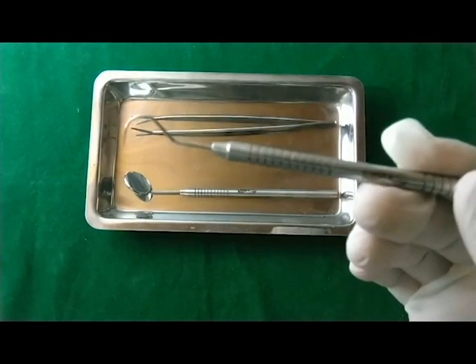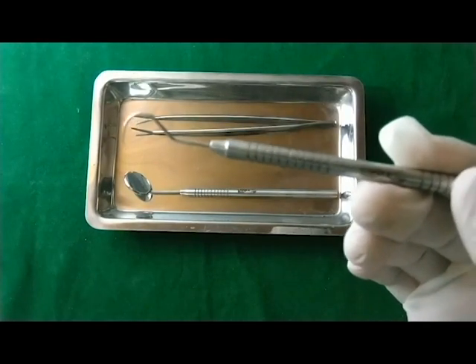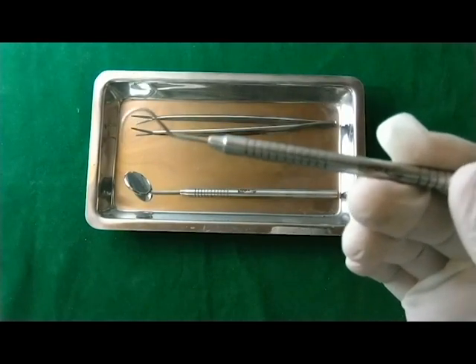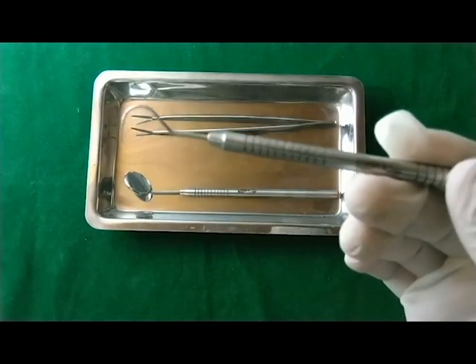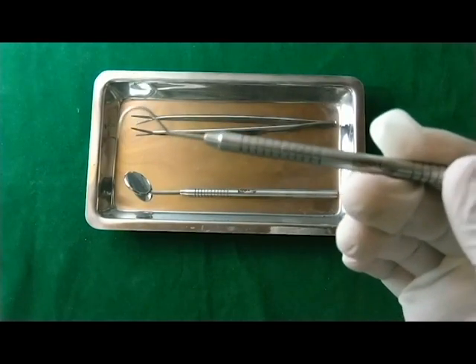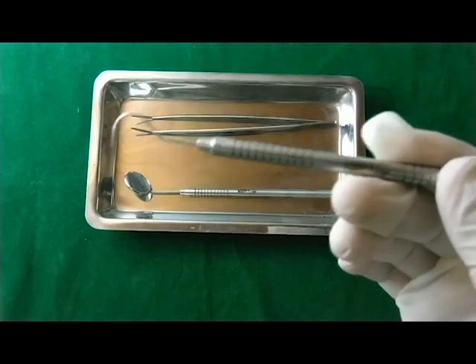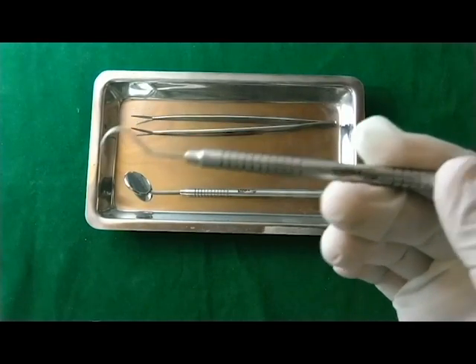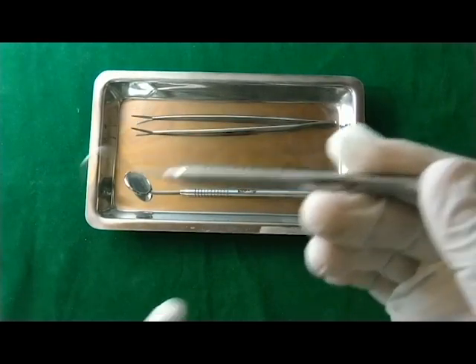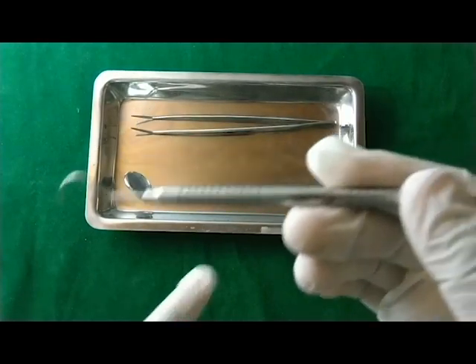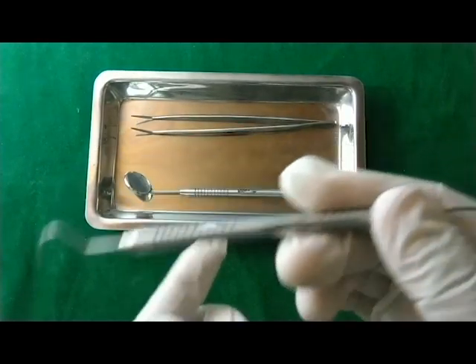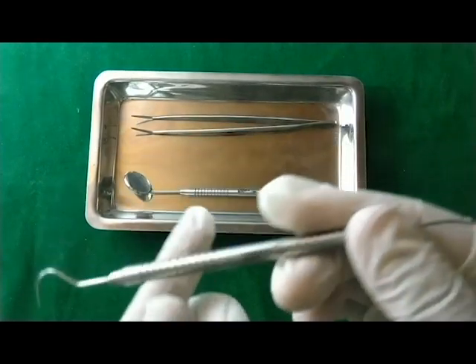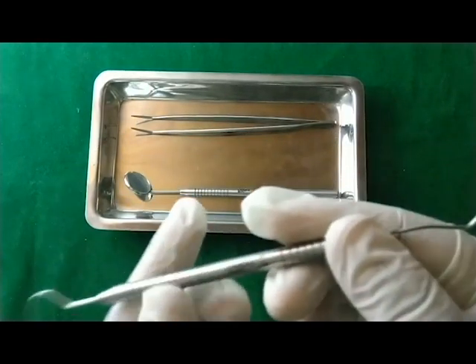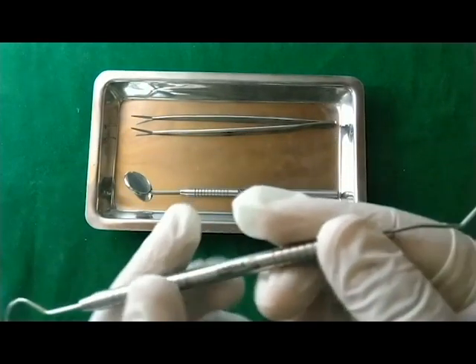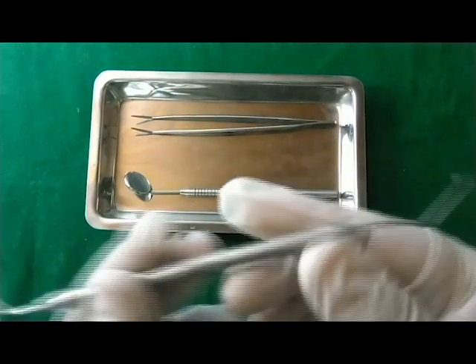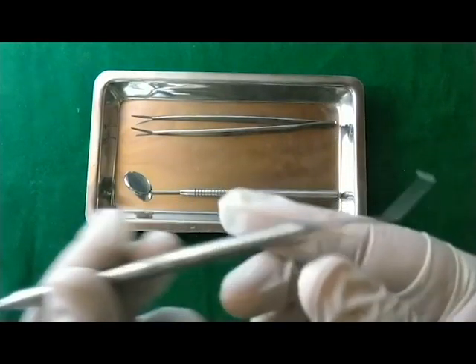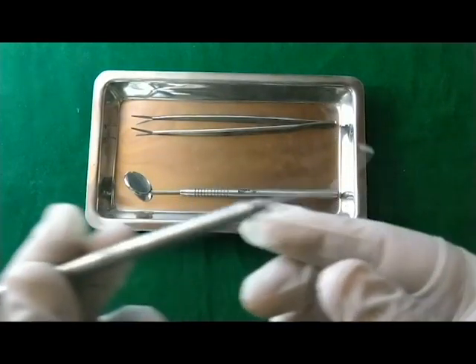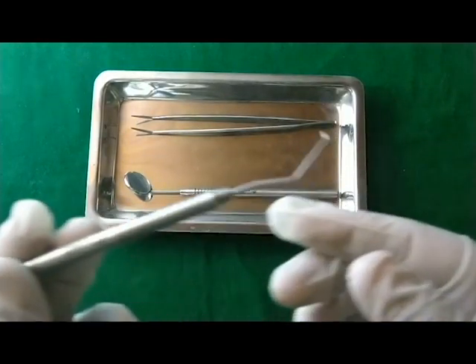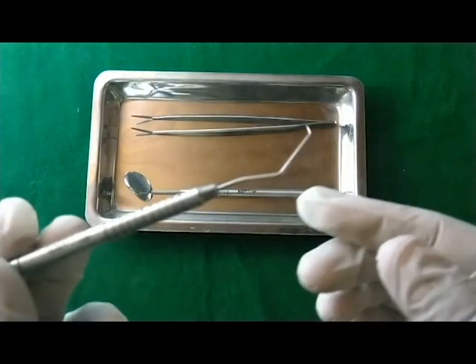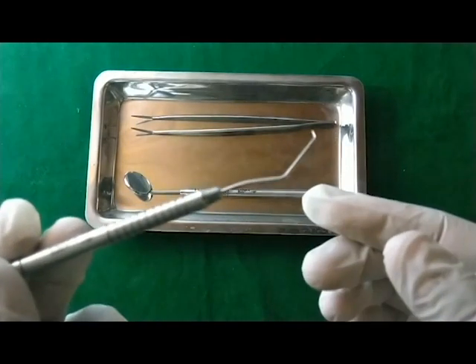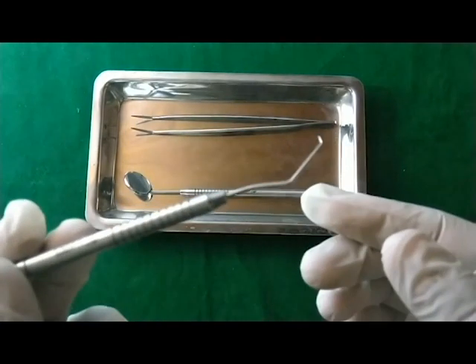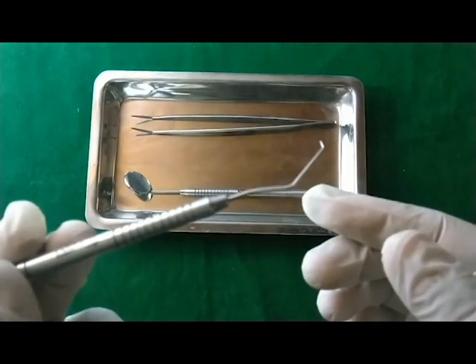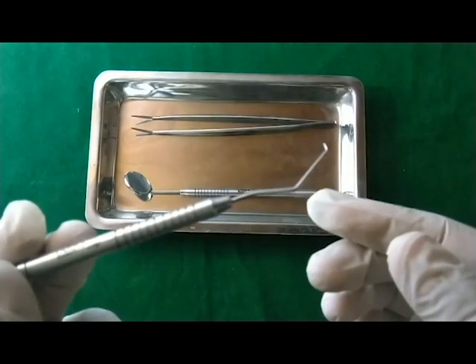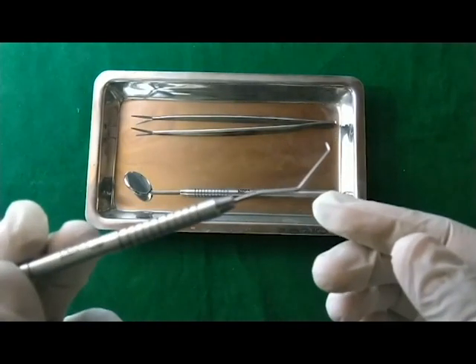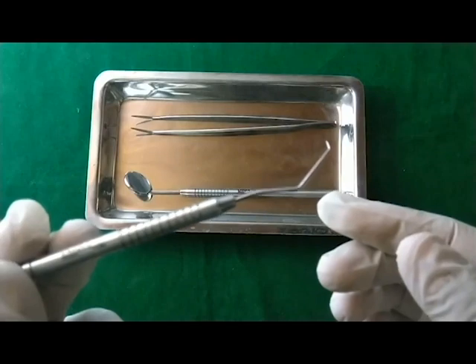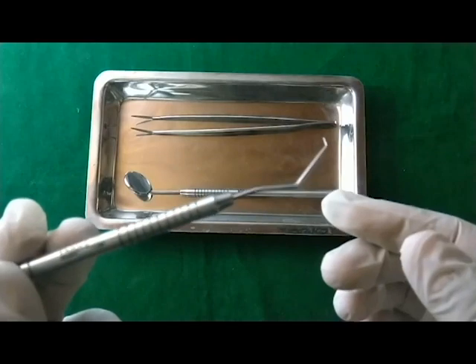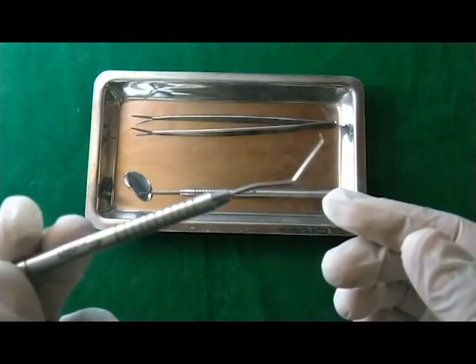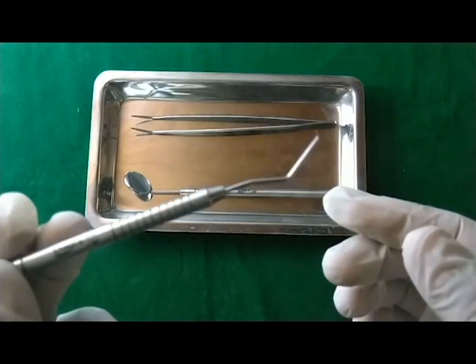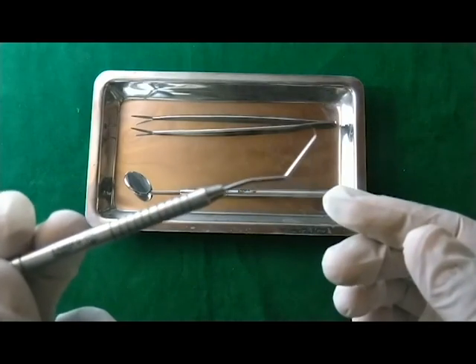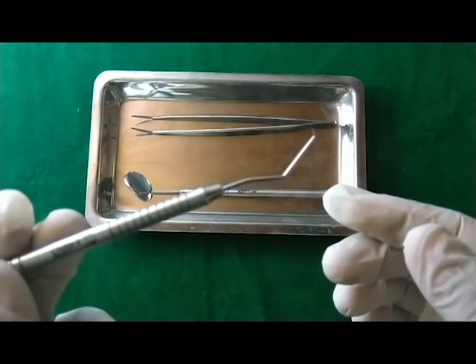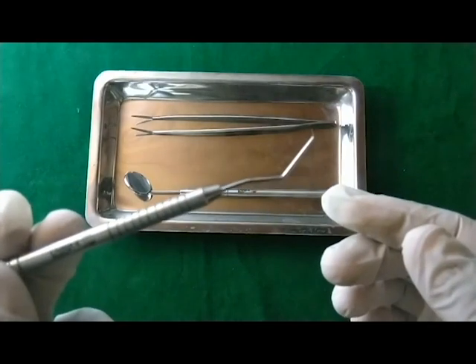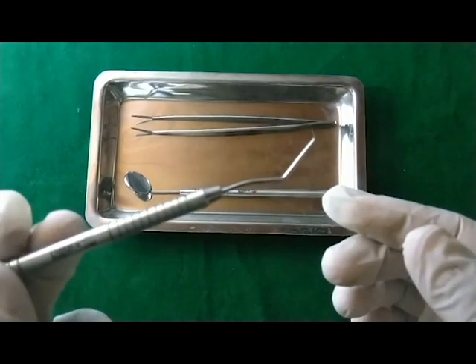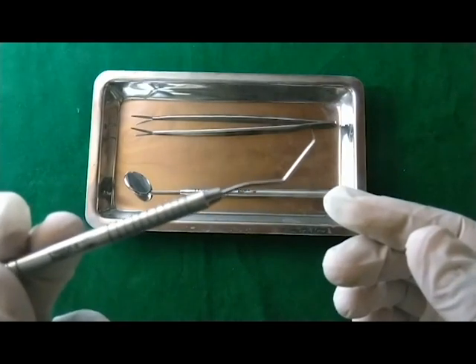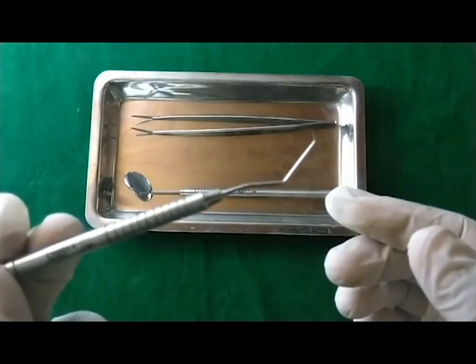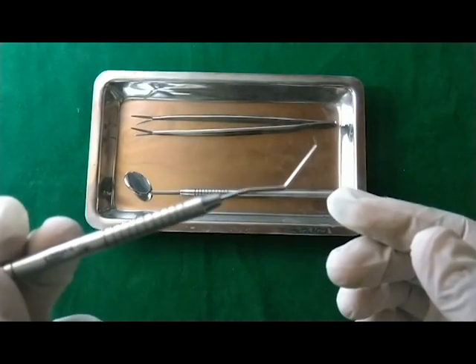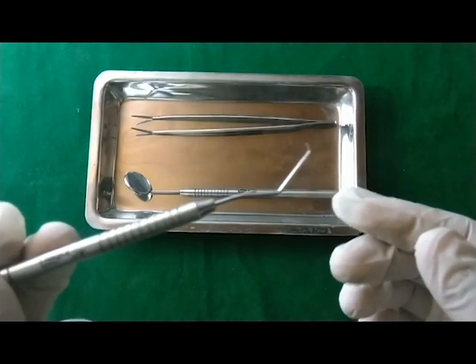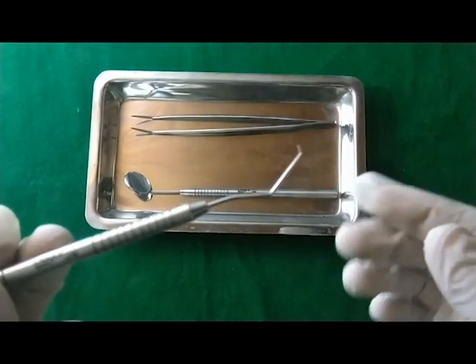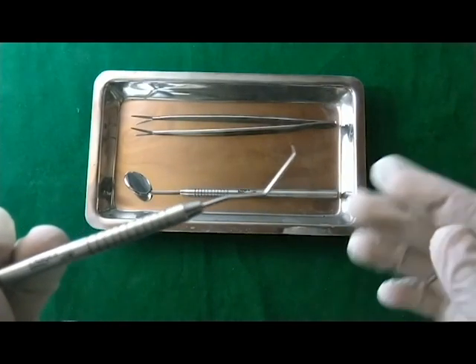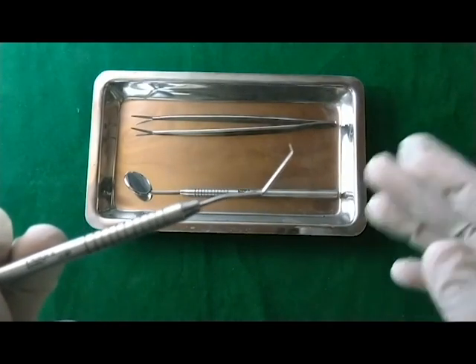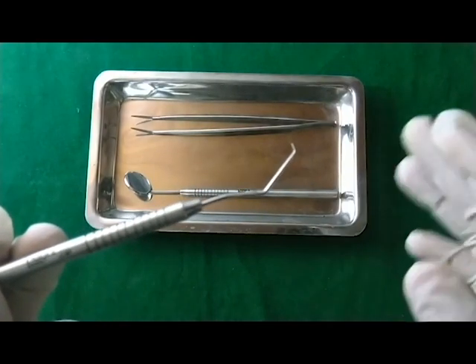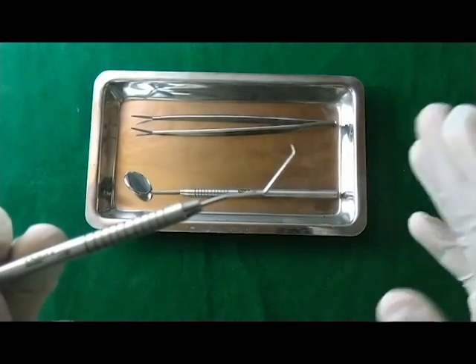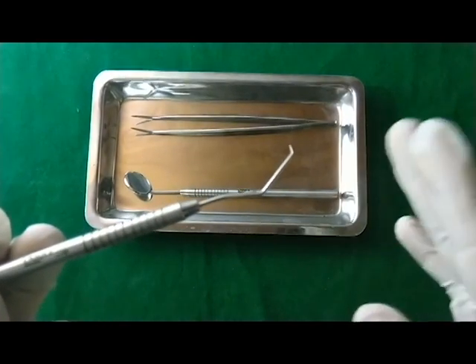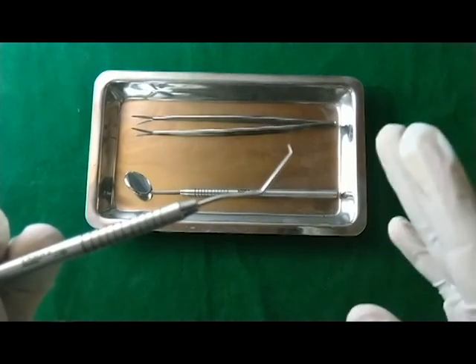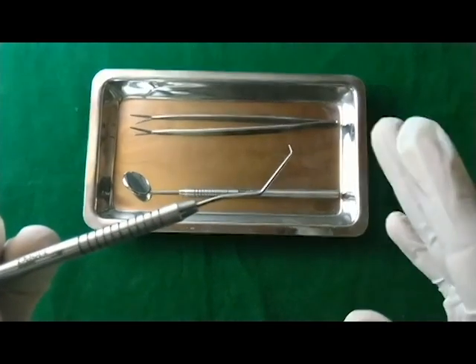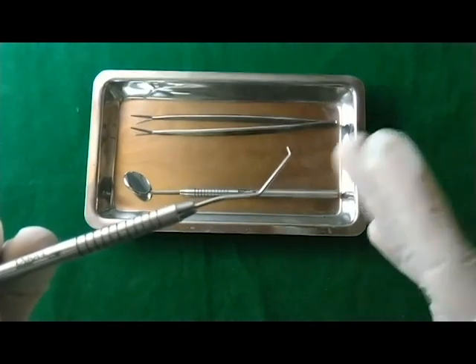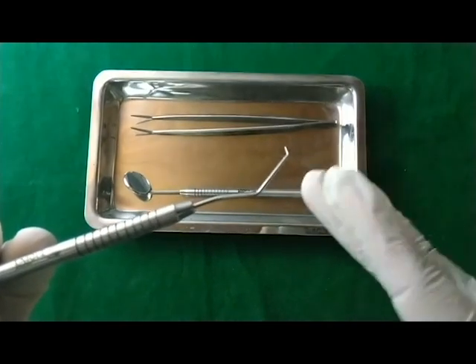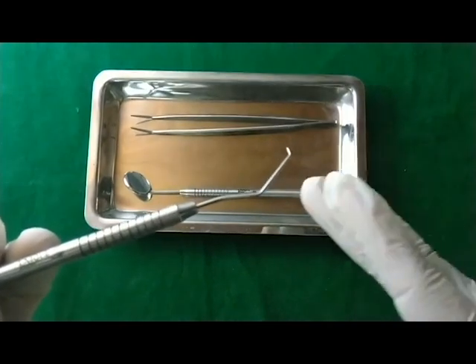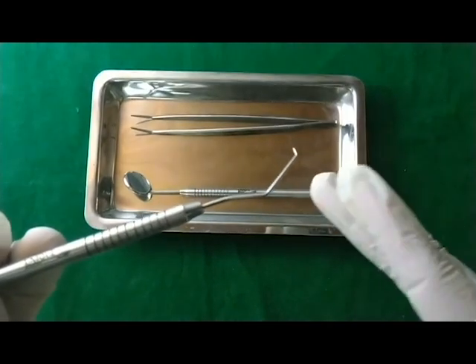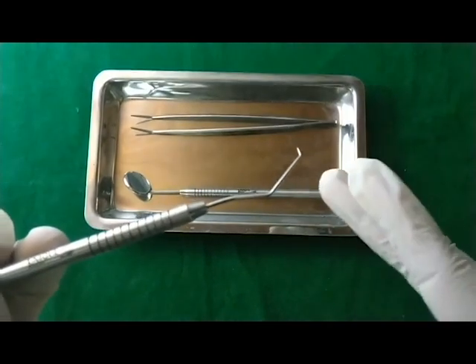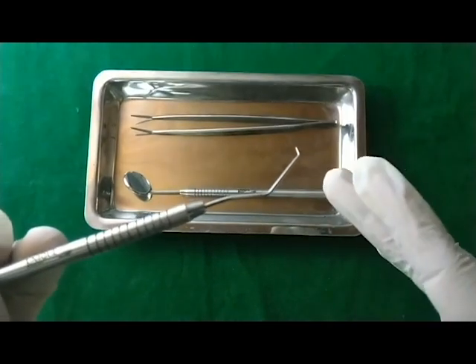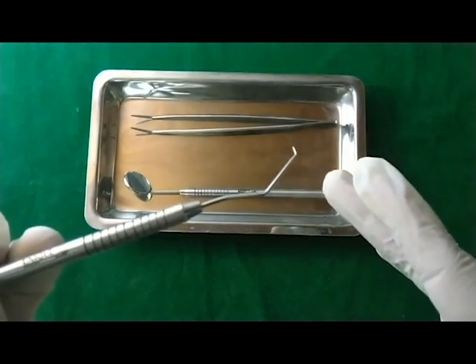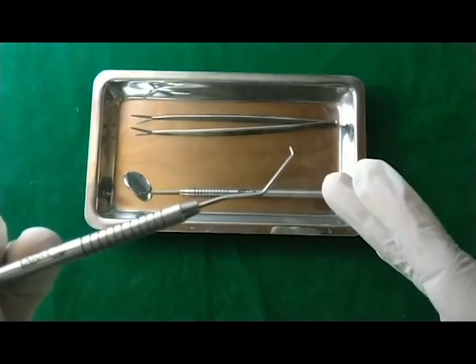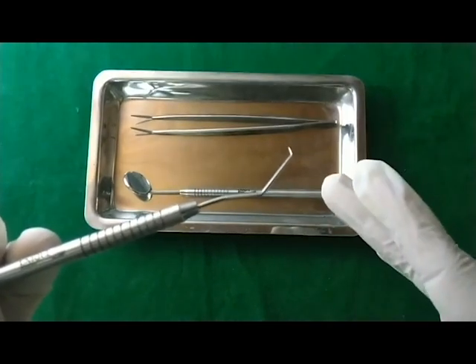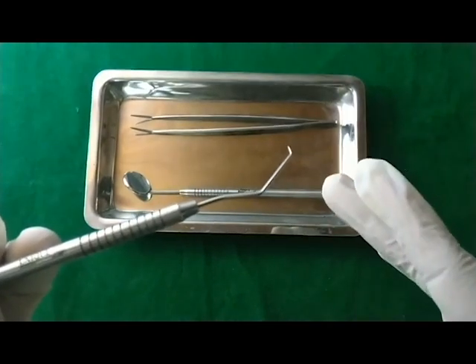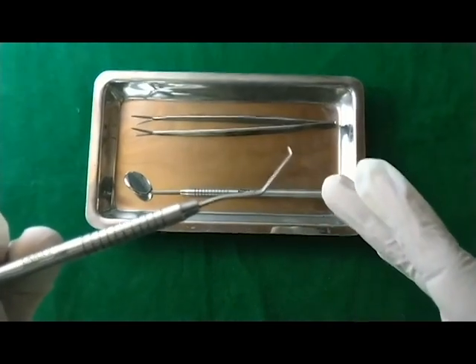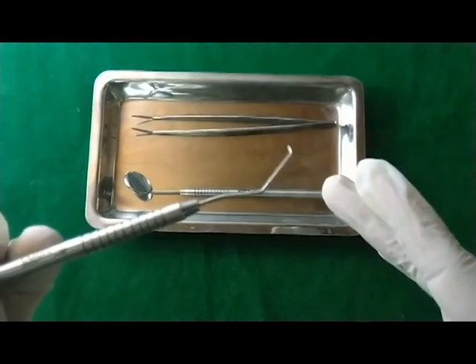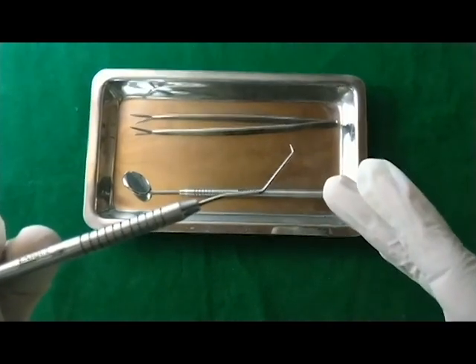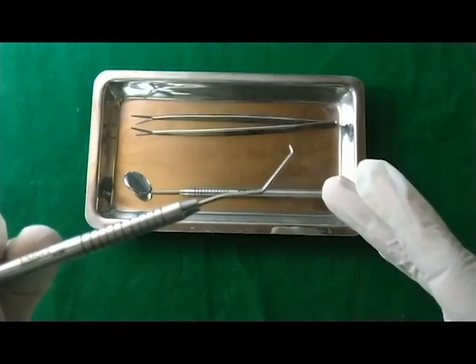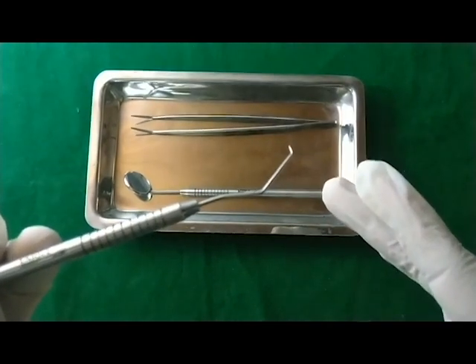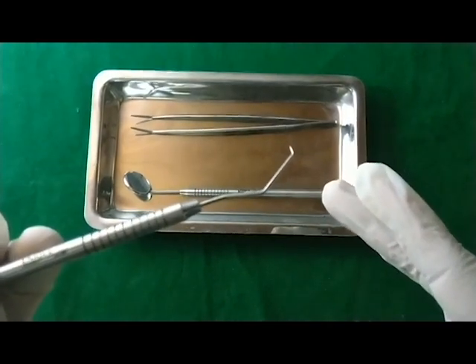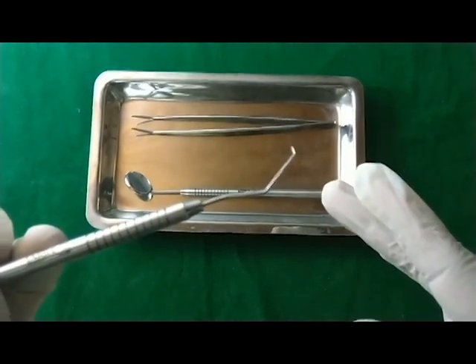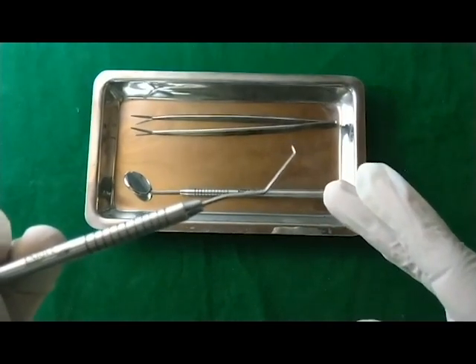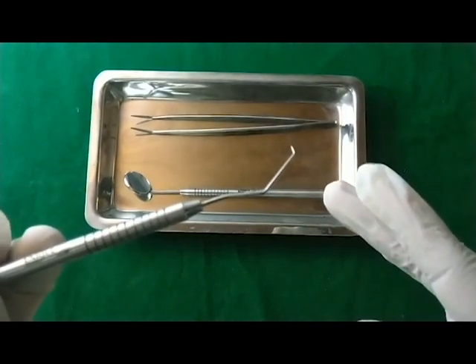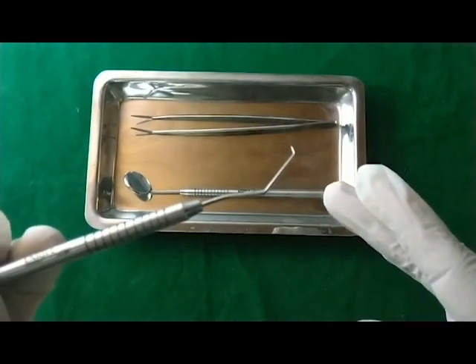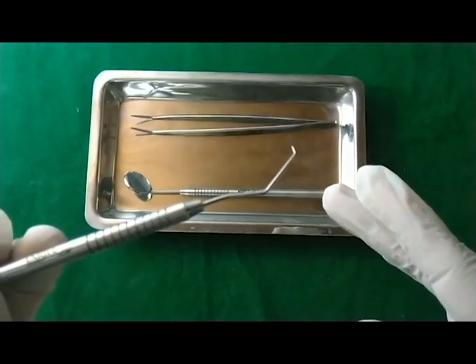Secondly, these explorers can be used to detect caries on the mesial and the distal sides of the tooth.